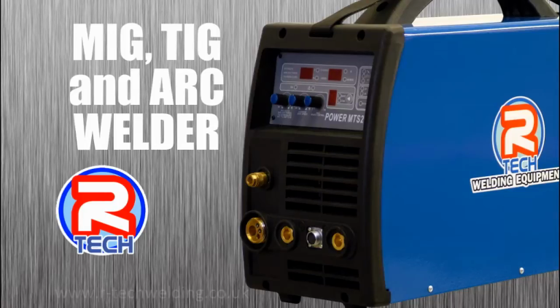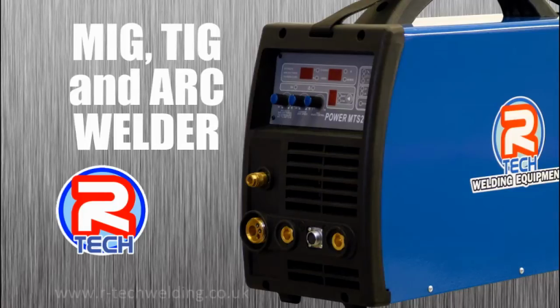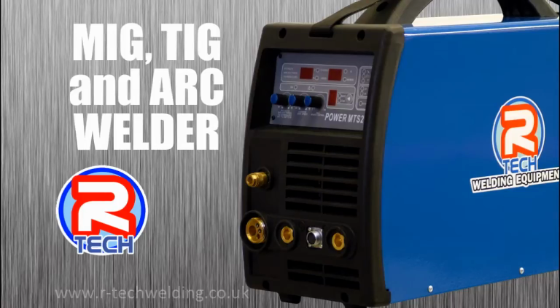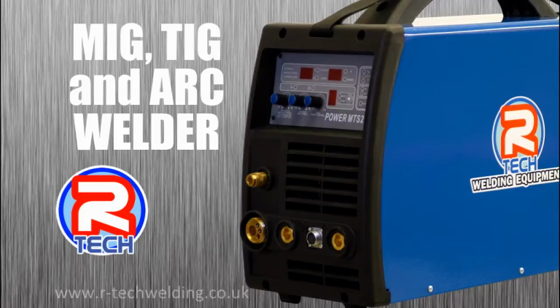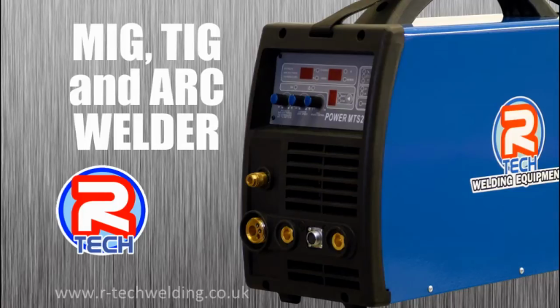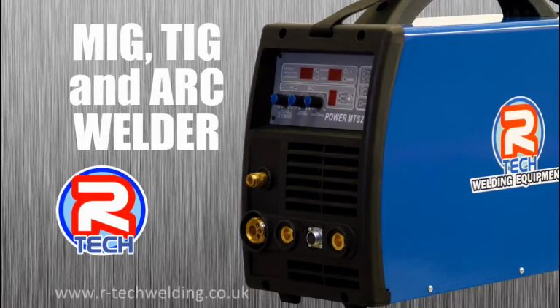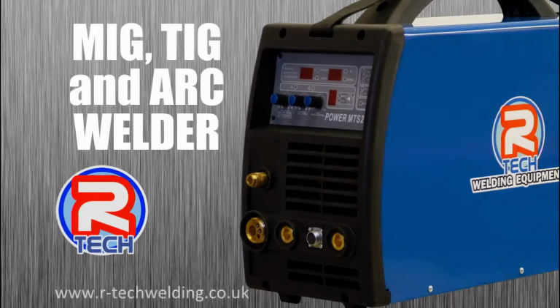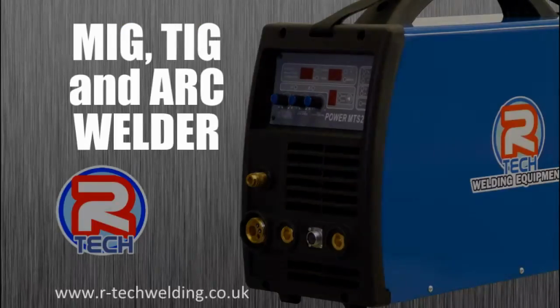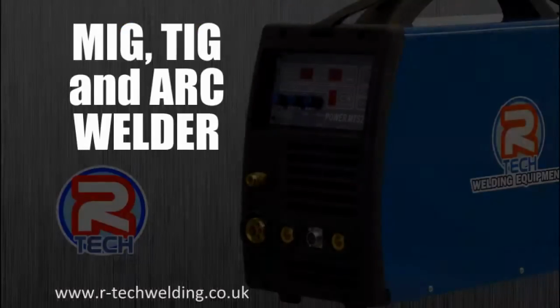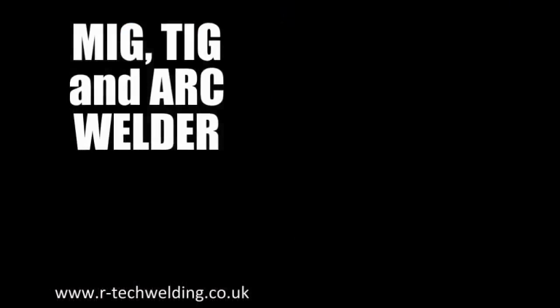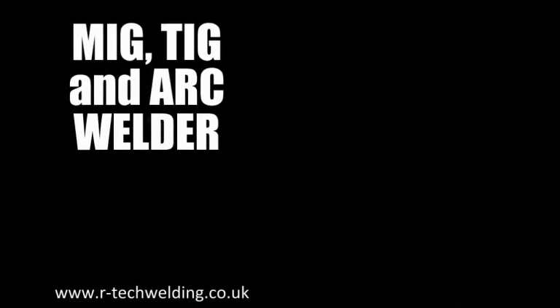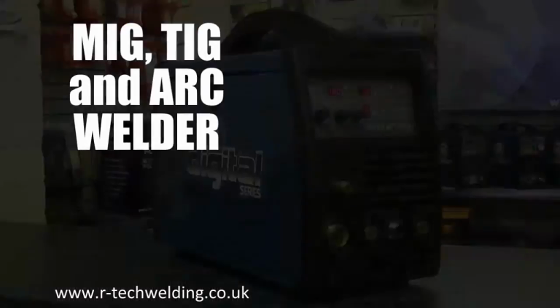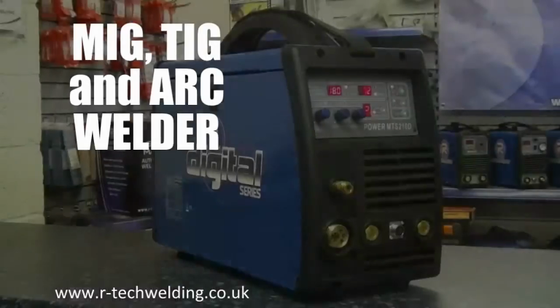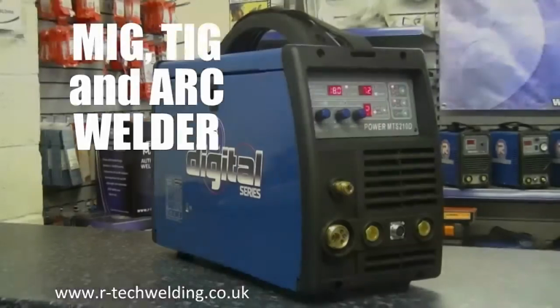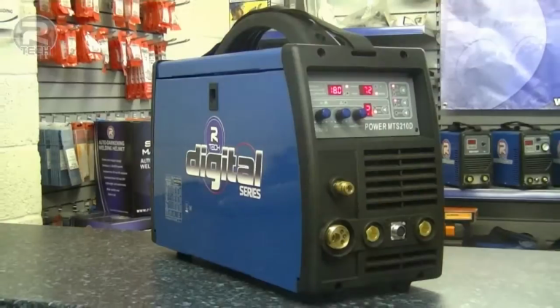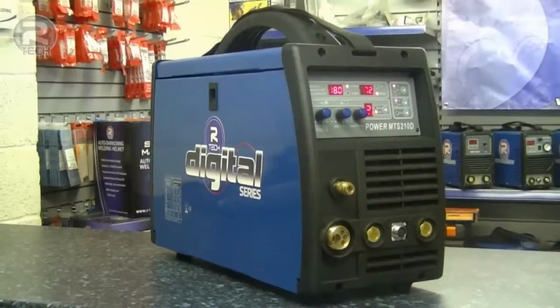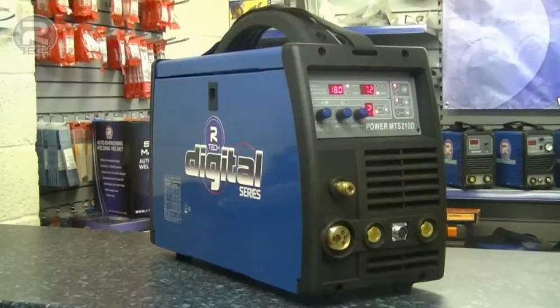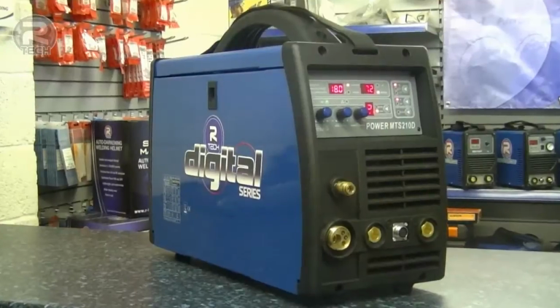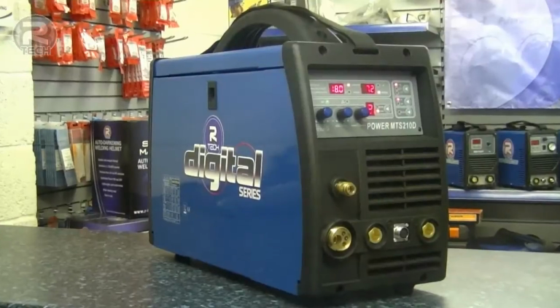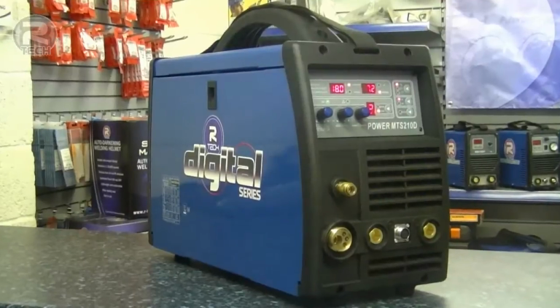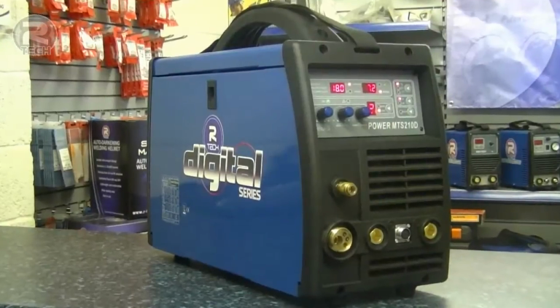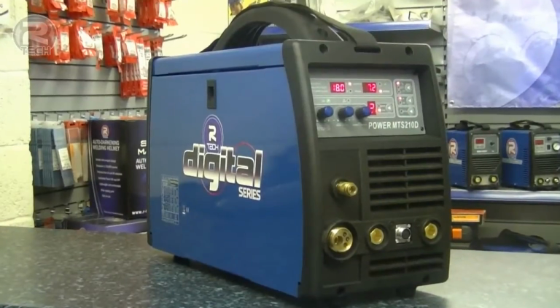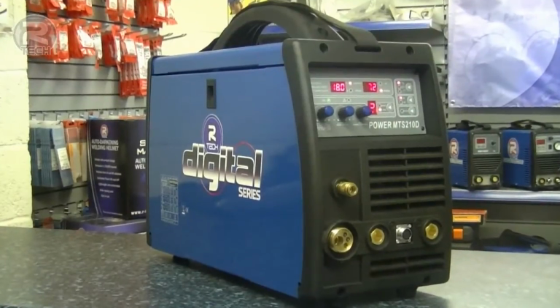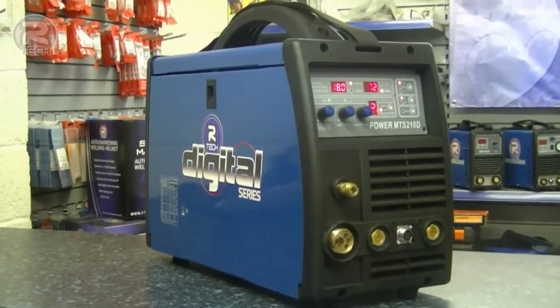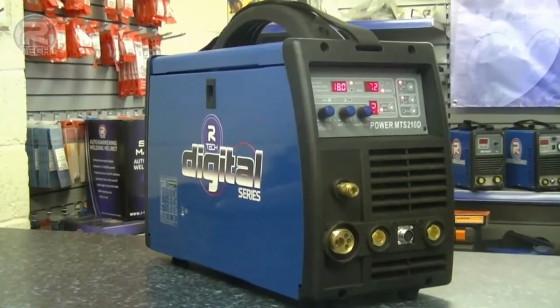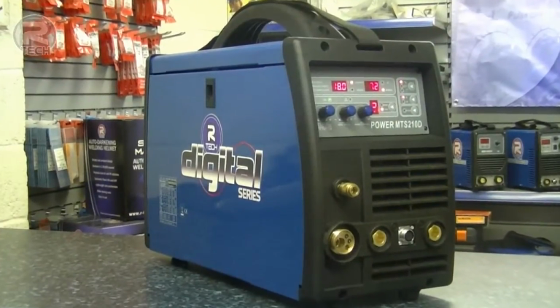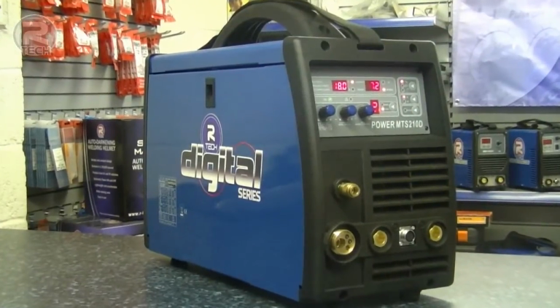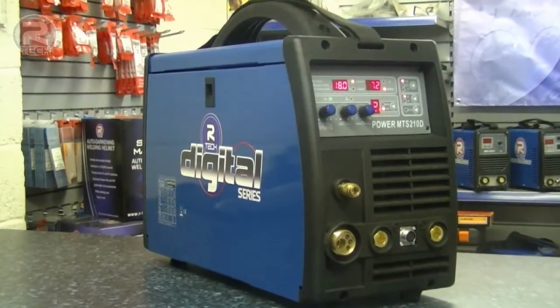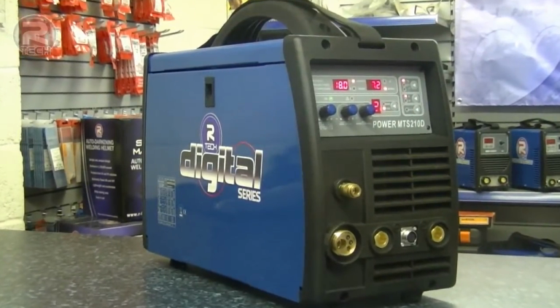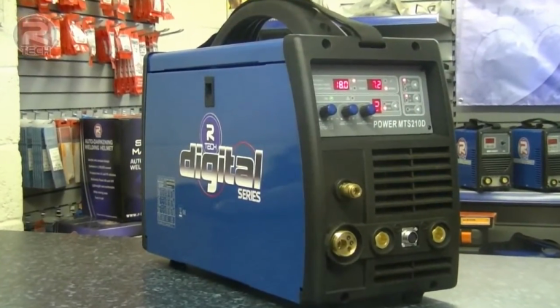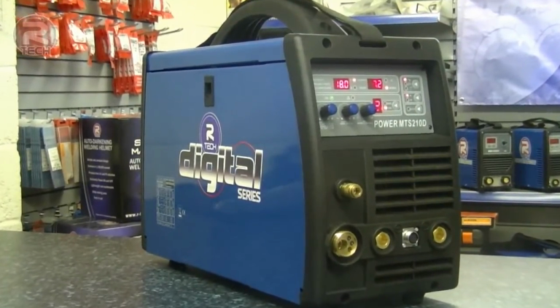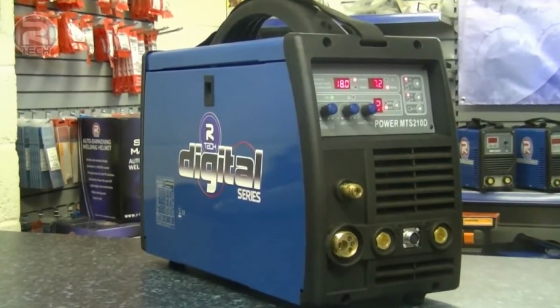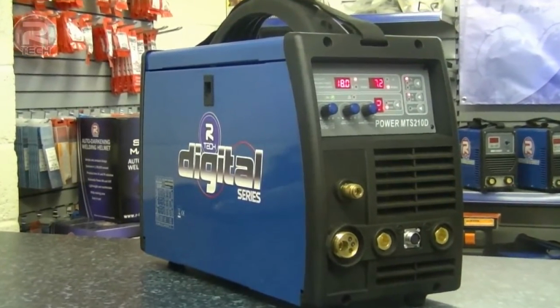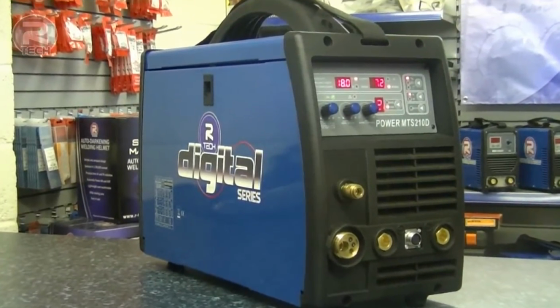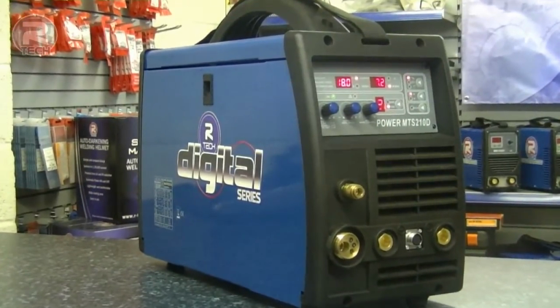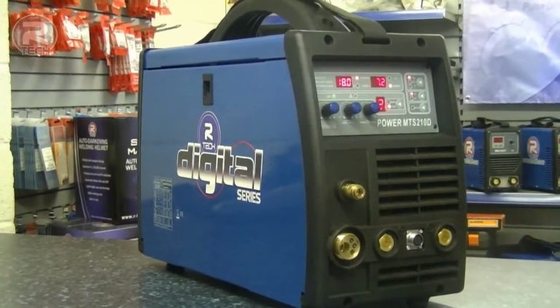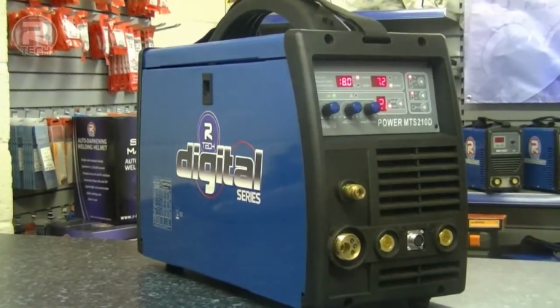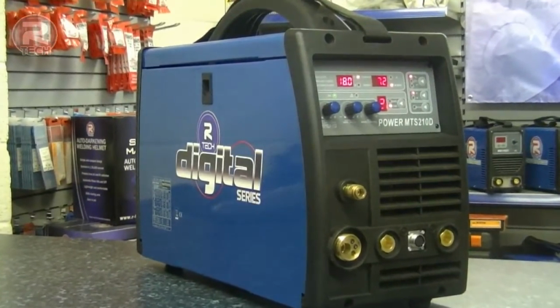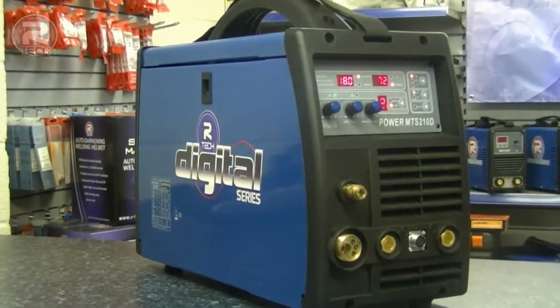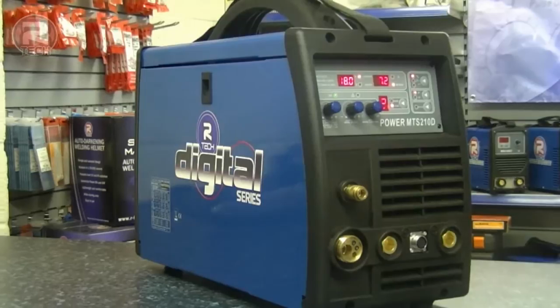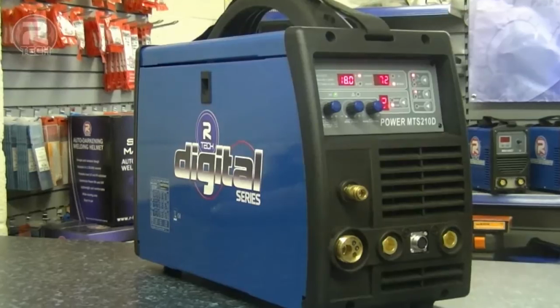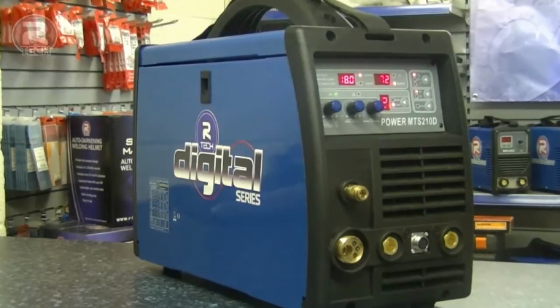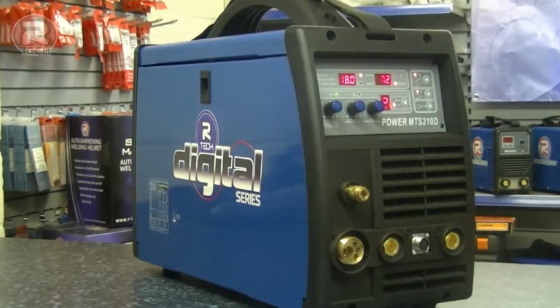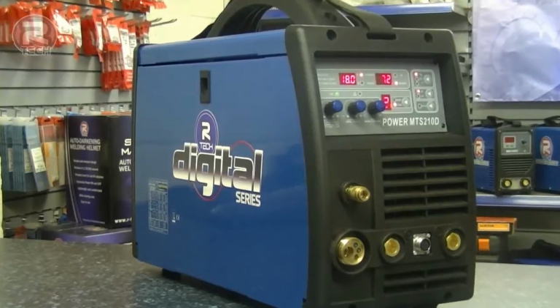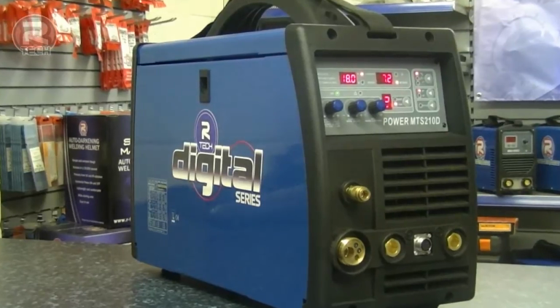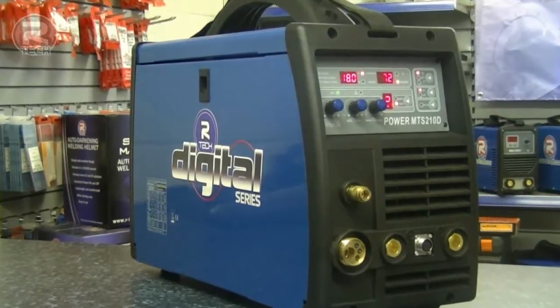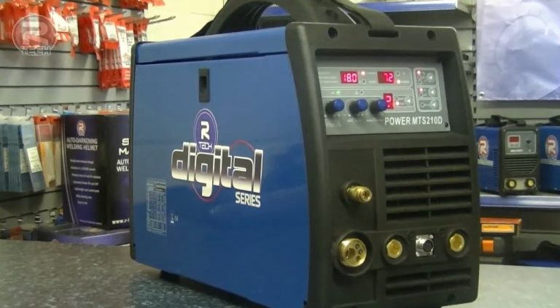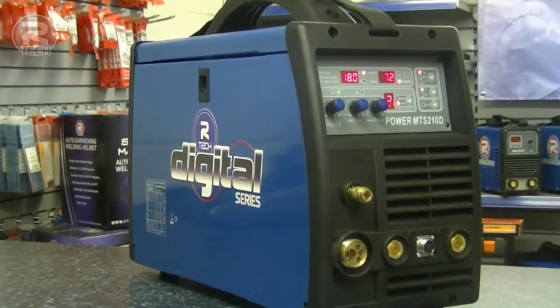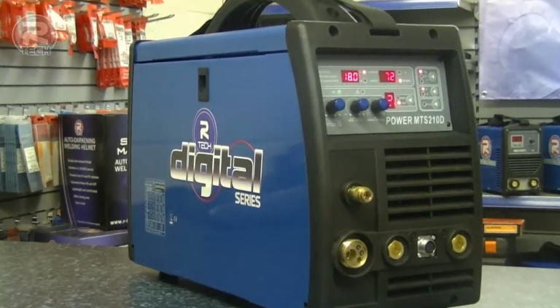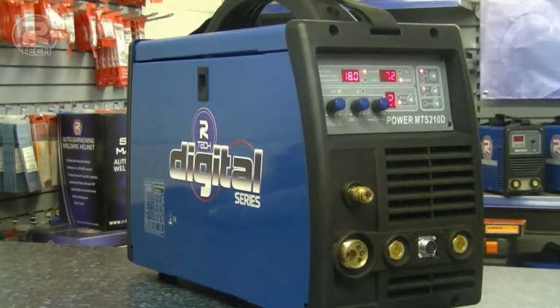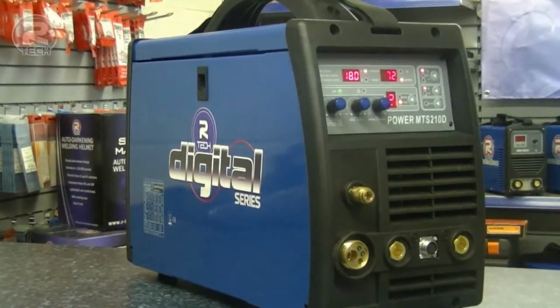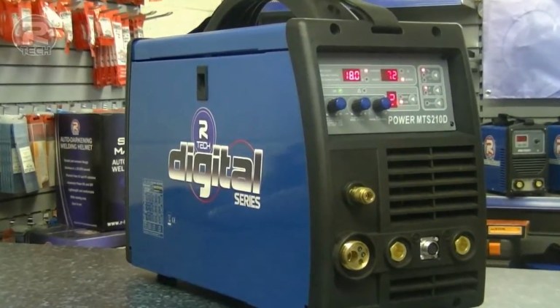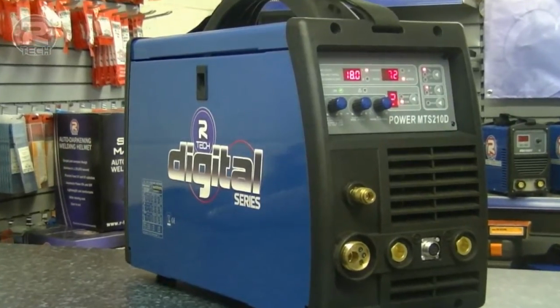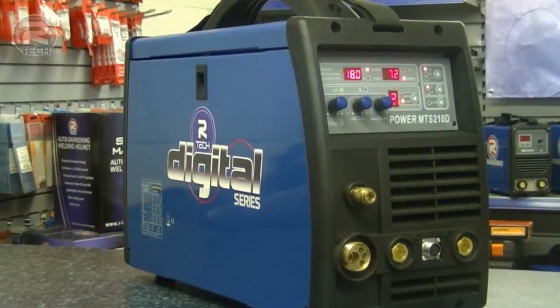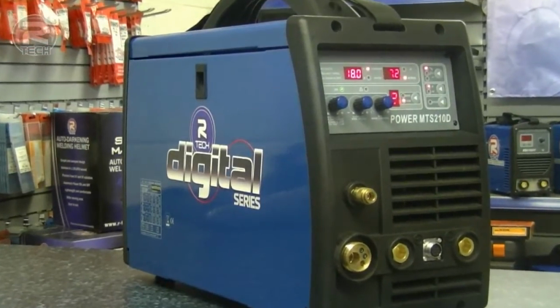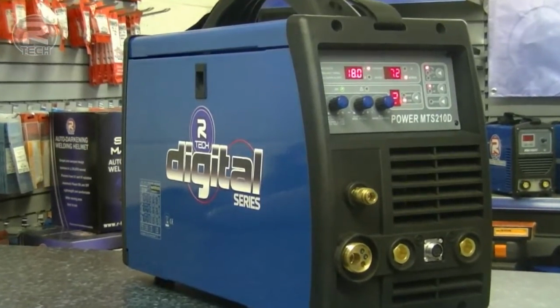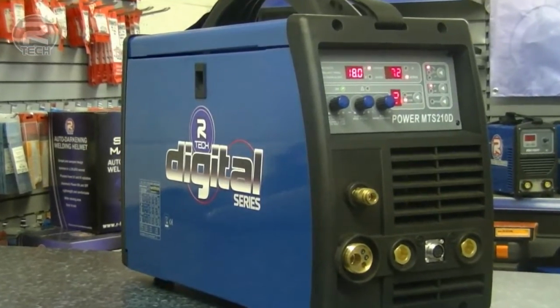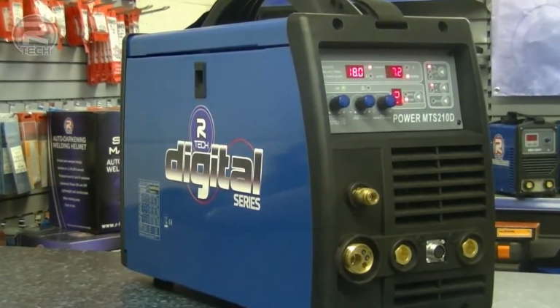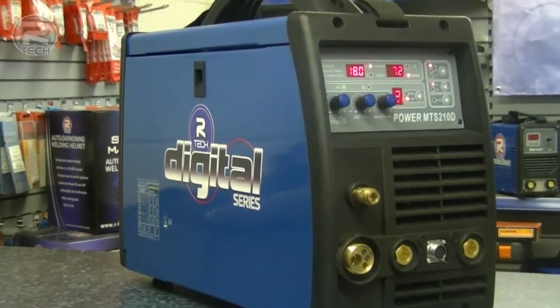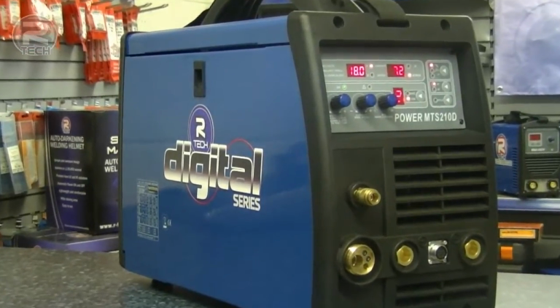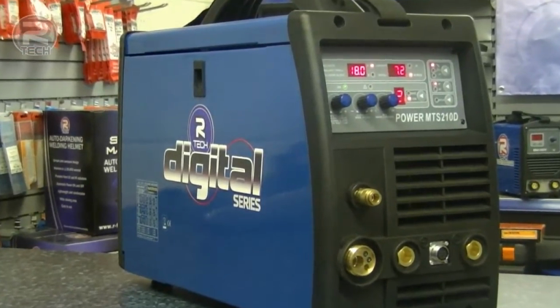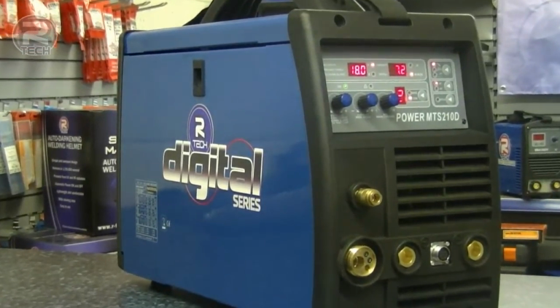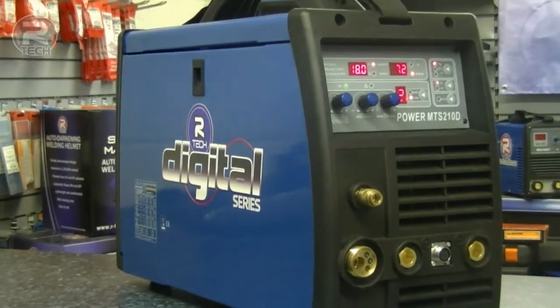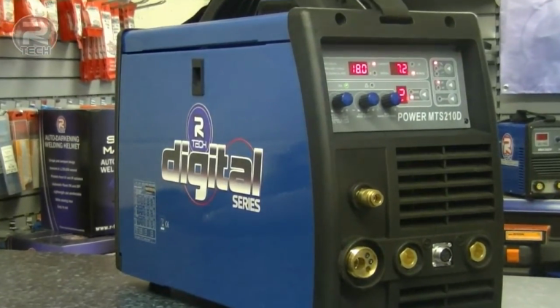Hi and welcome to Artec TV. This is a short demonstration of the new MIG, TIG and ARC Welder multi-process machine.